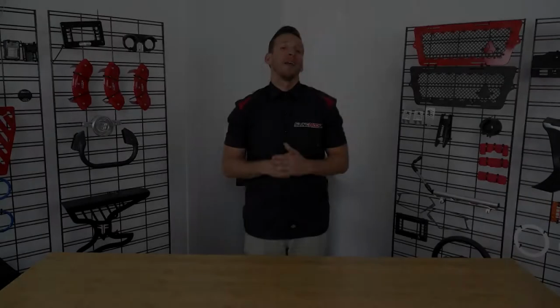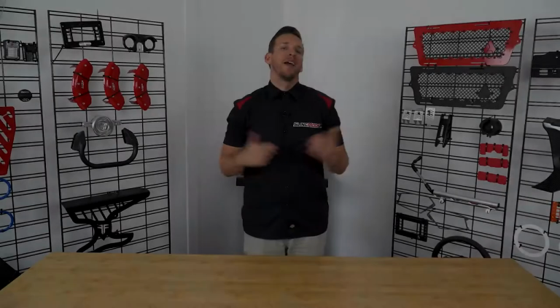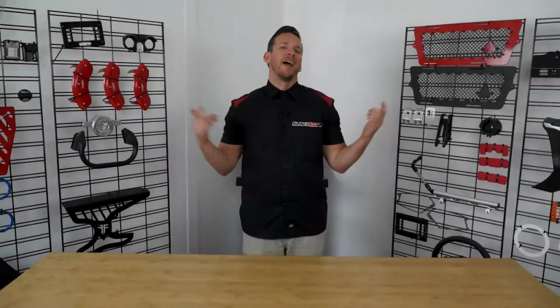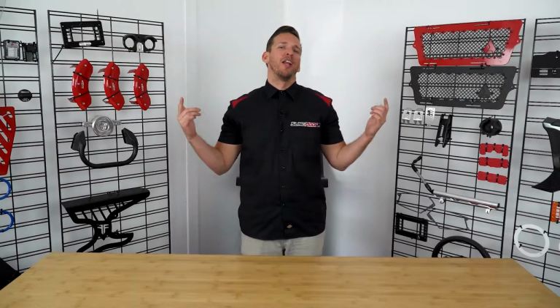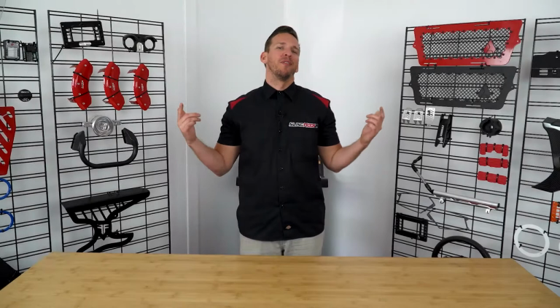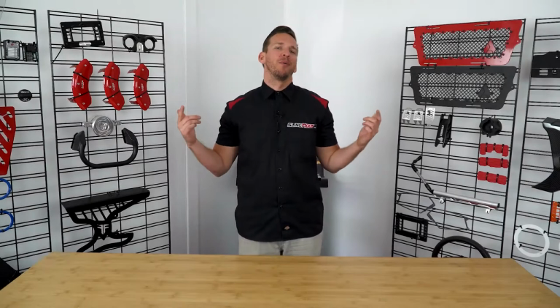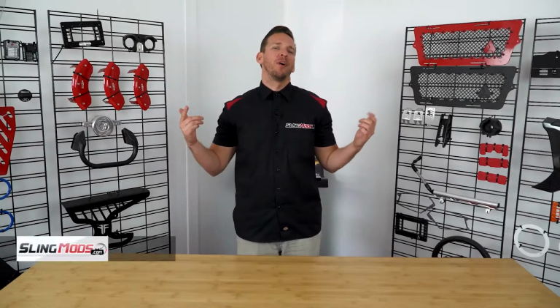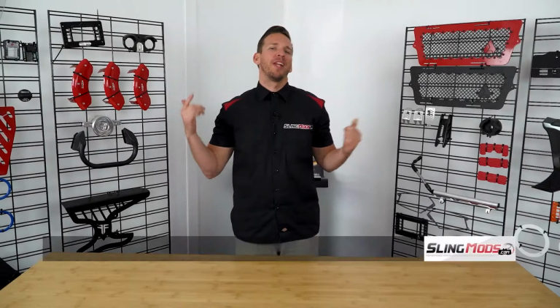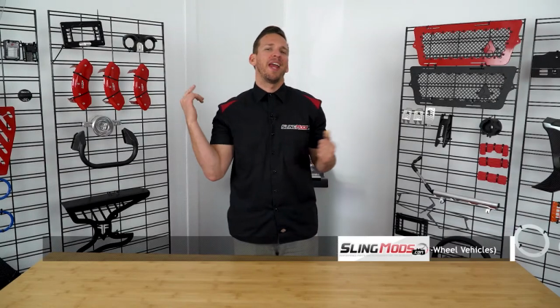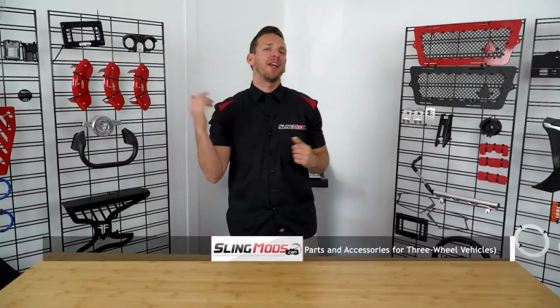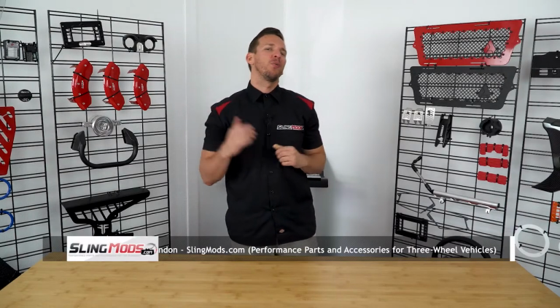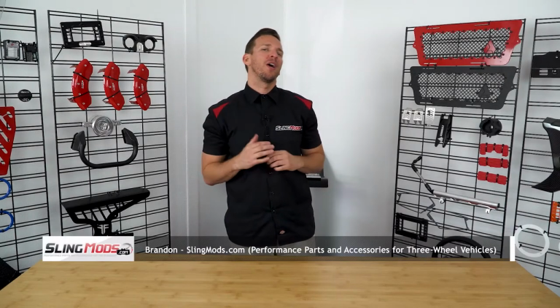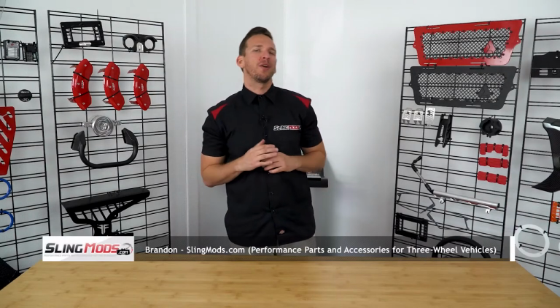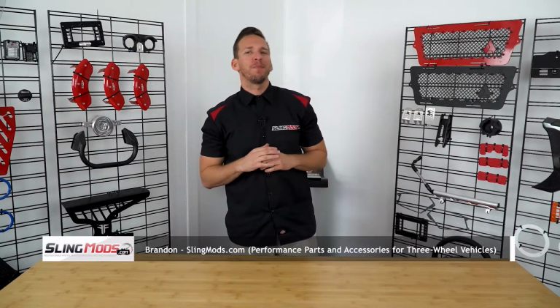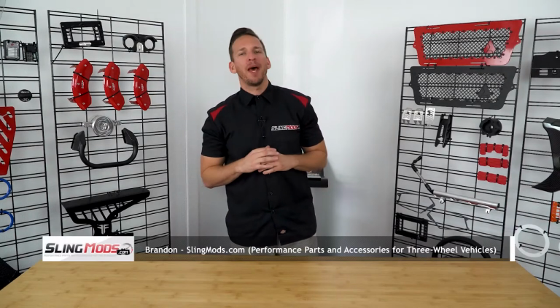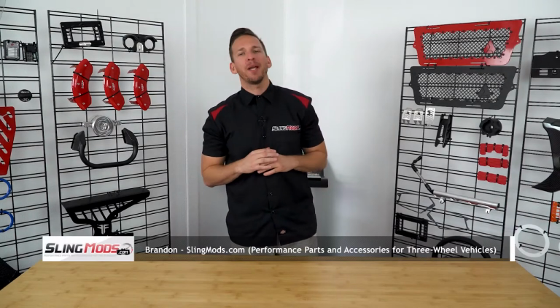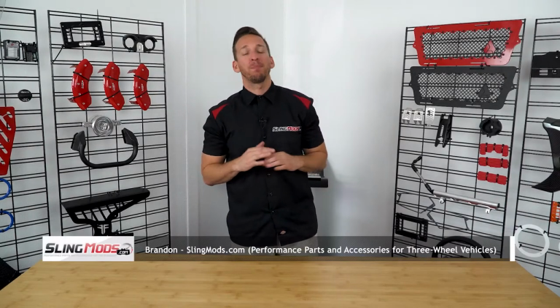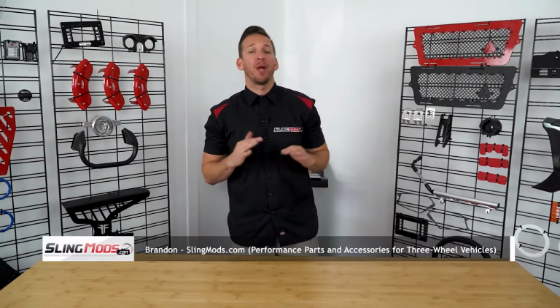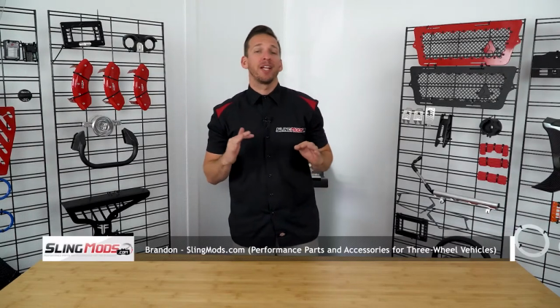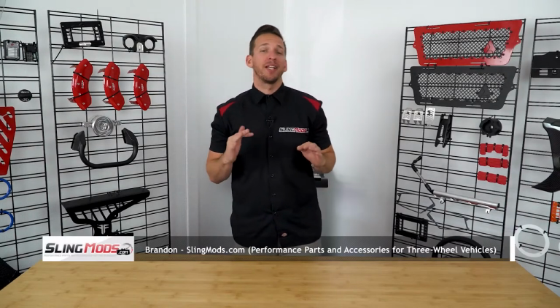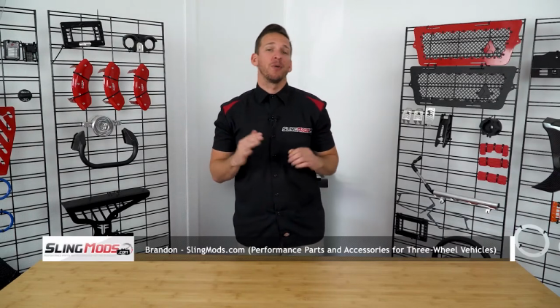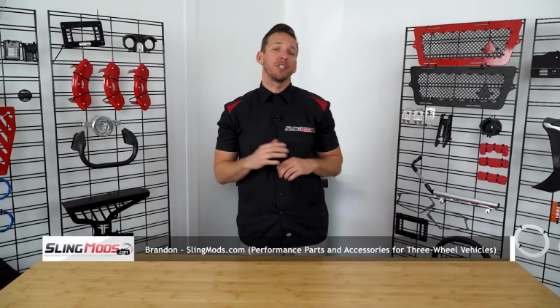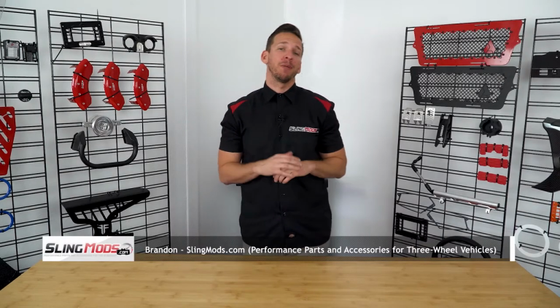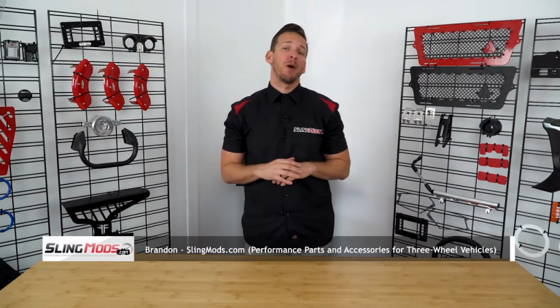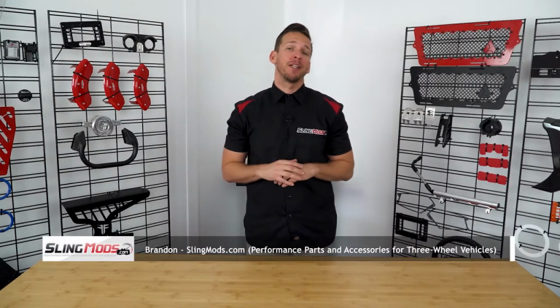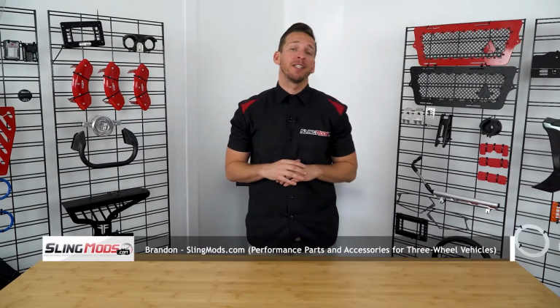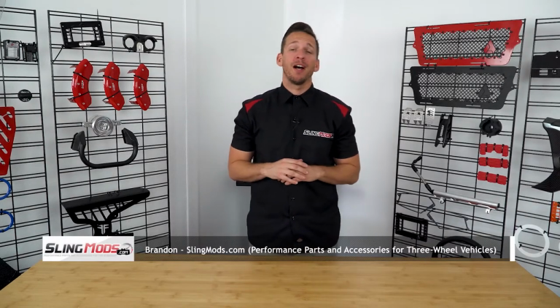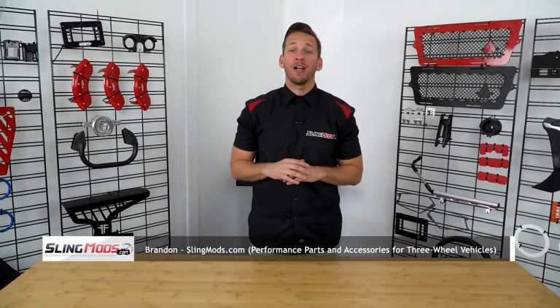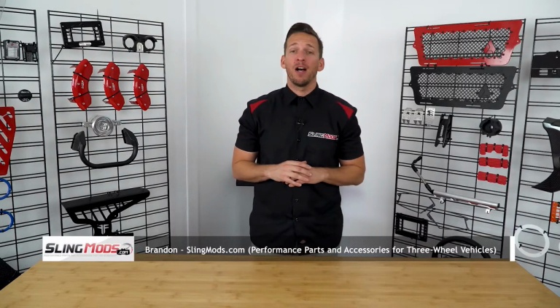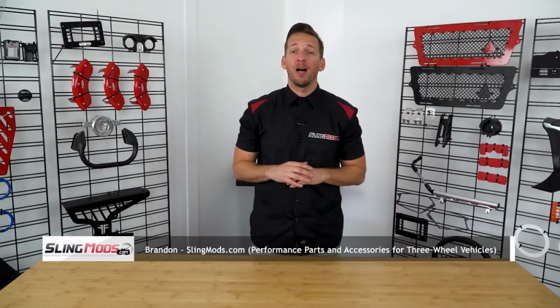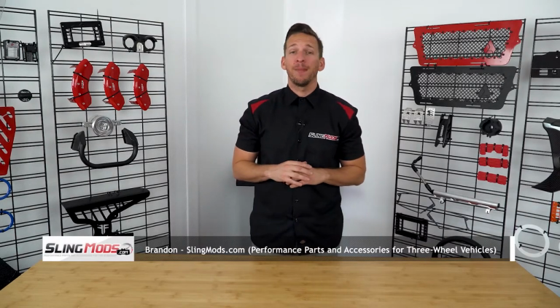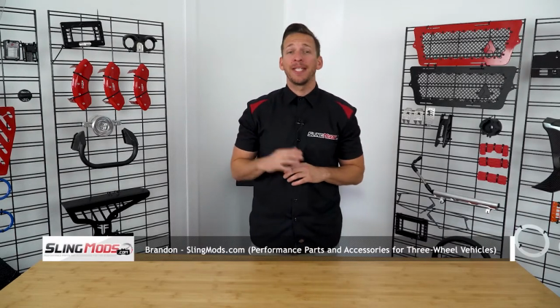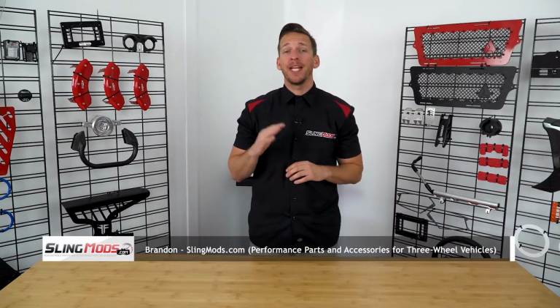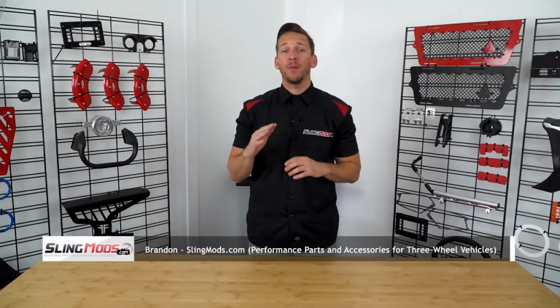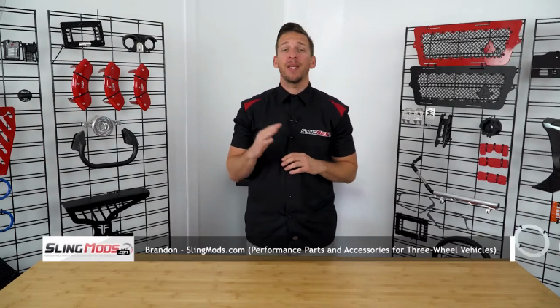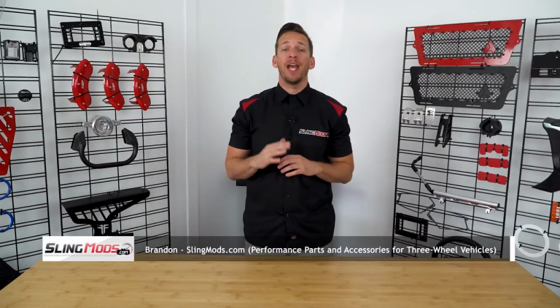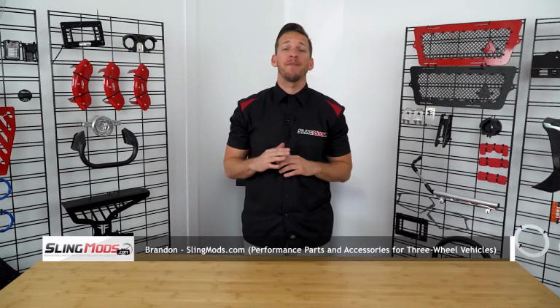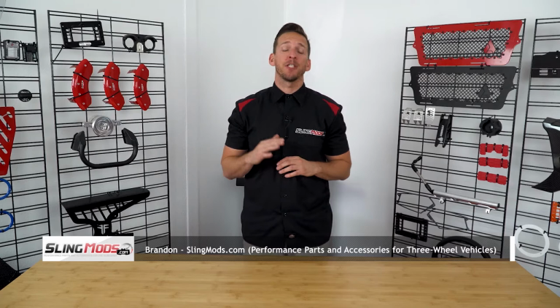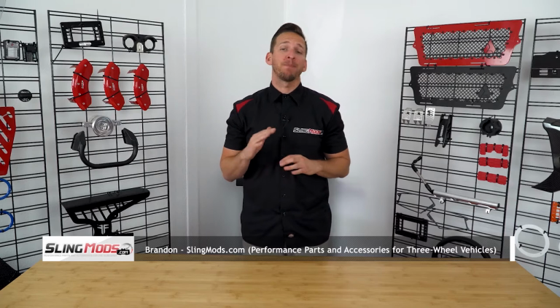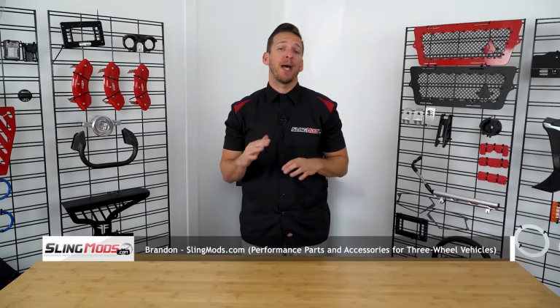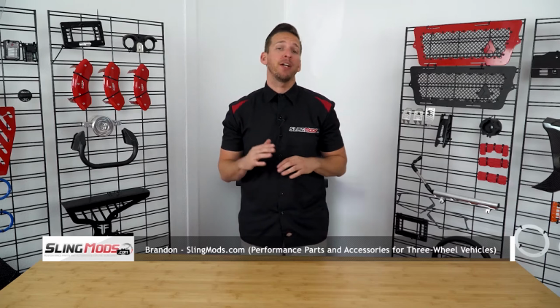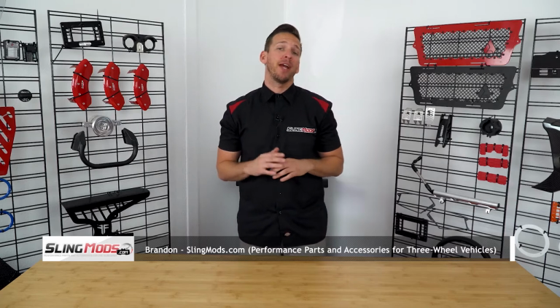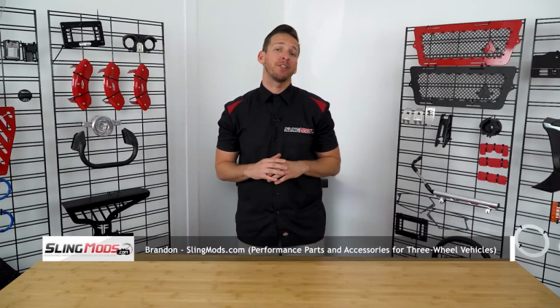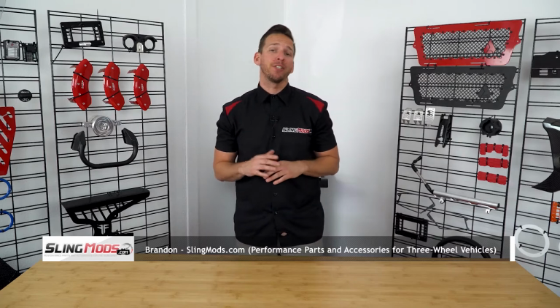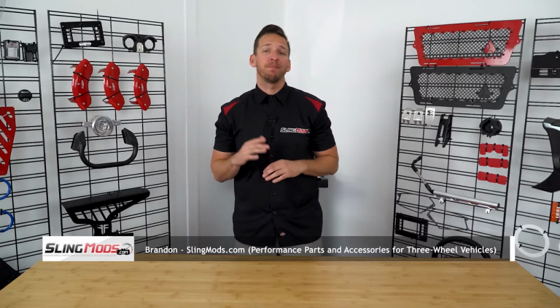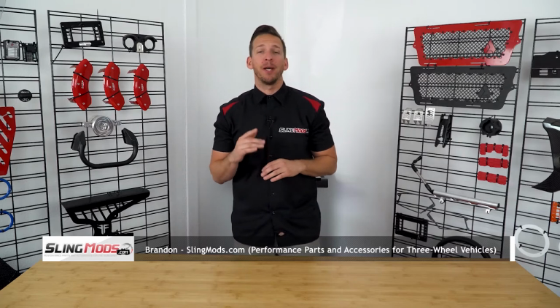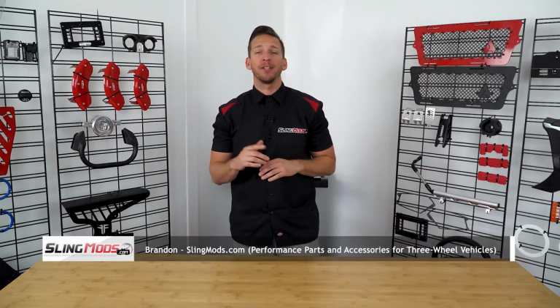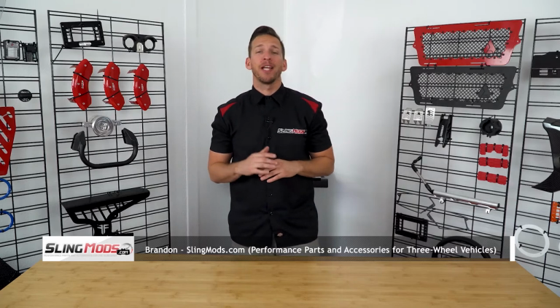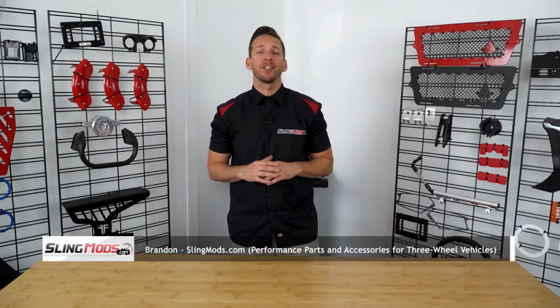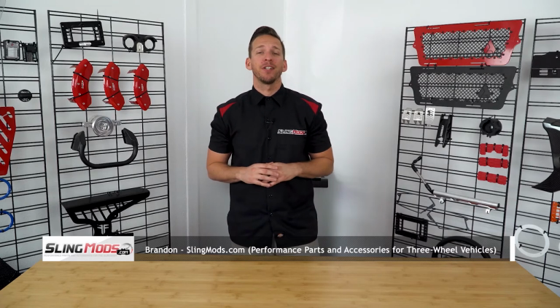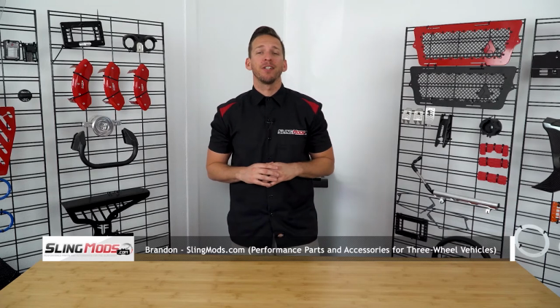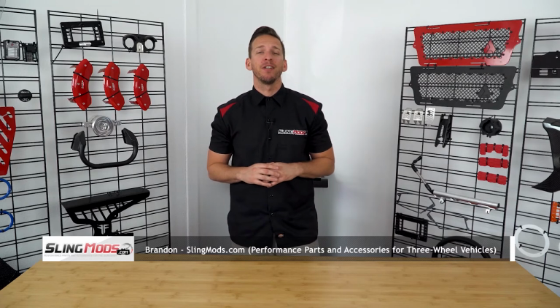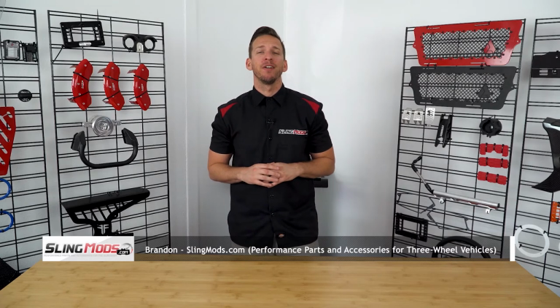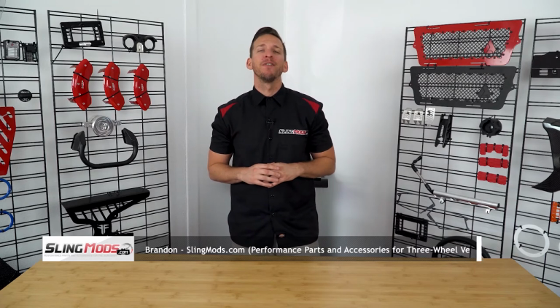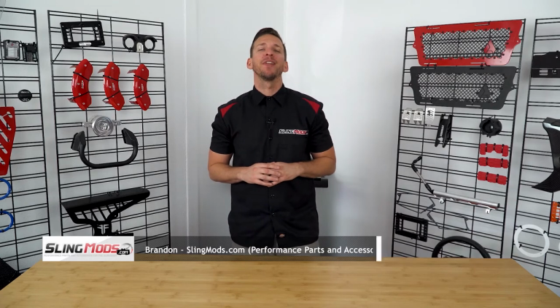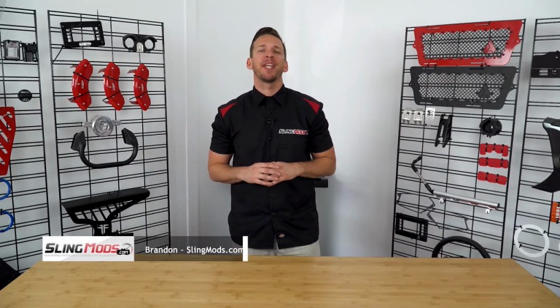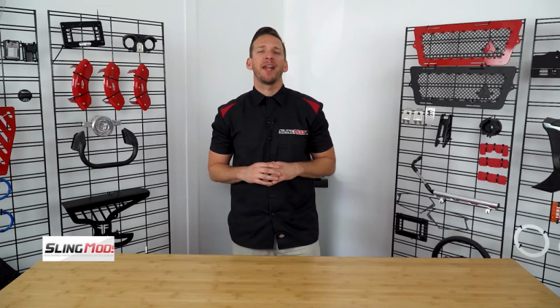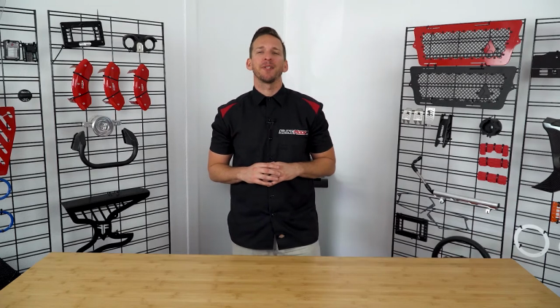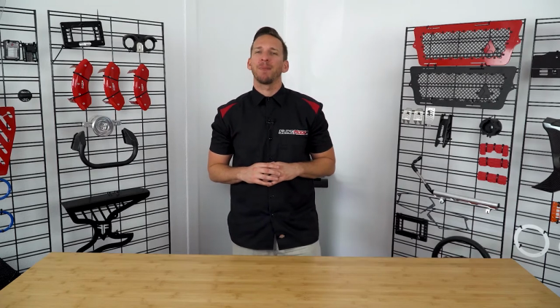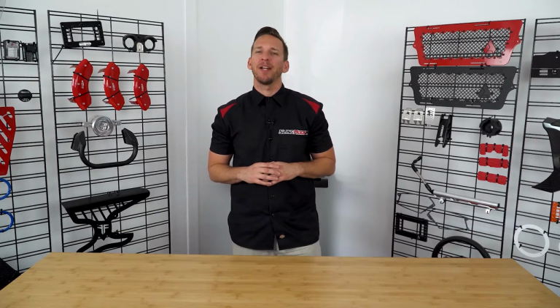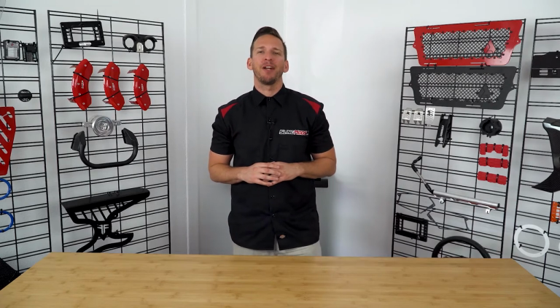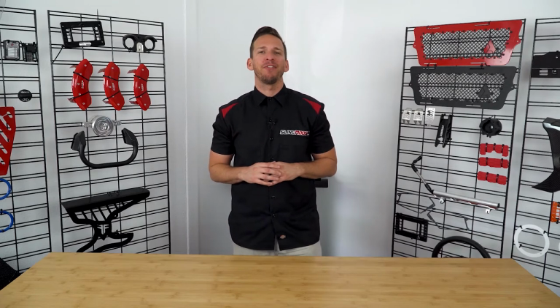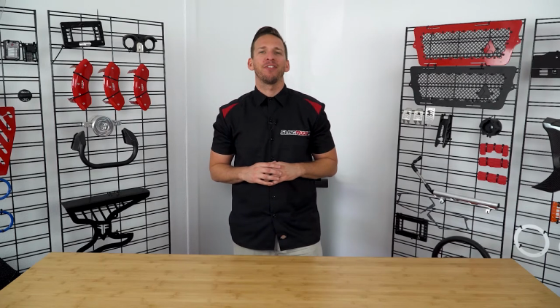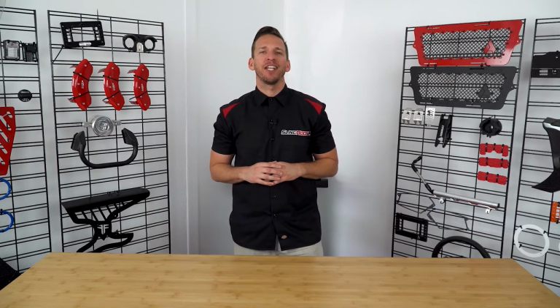Hello everyone and welcome back. Brandon here with SlingMods.com, and today we have the Spyder Extra's belt tensioner for the Can-Am Spyder F3.